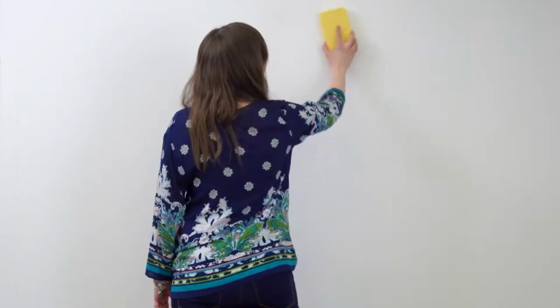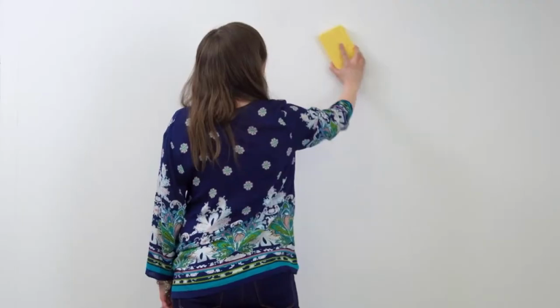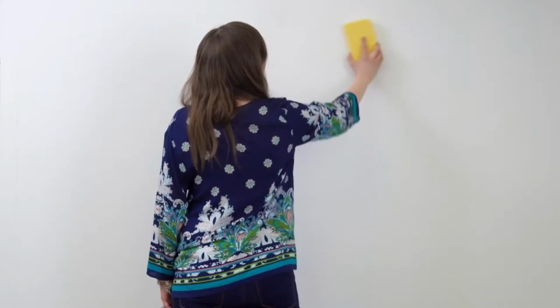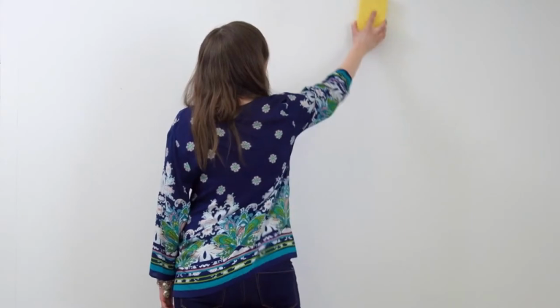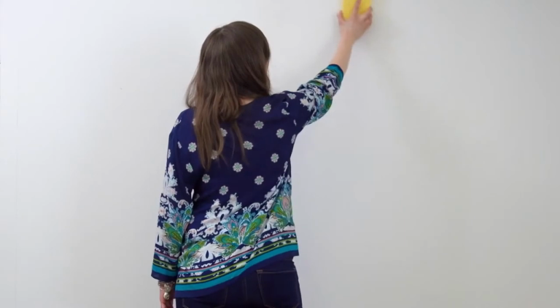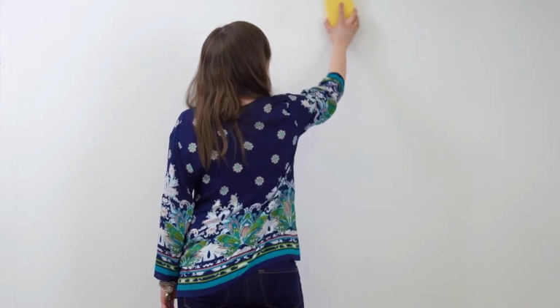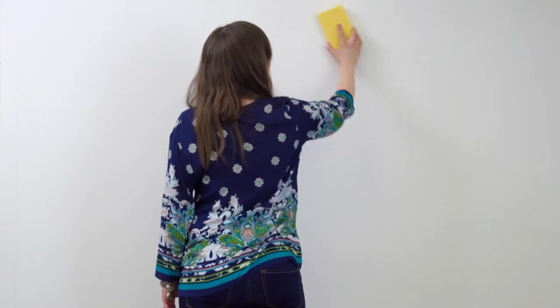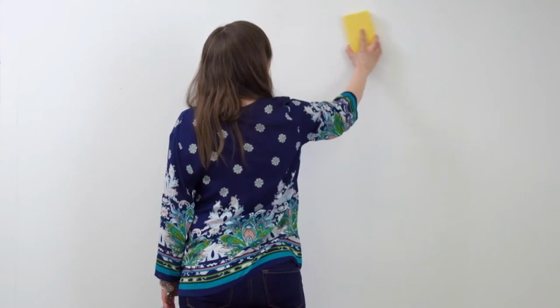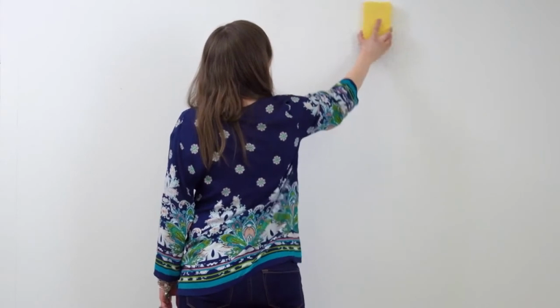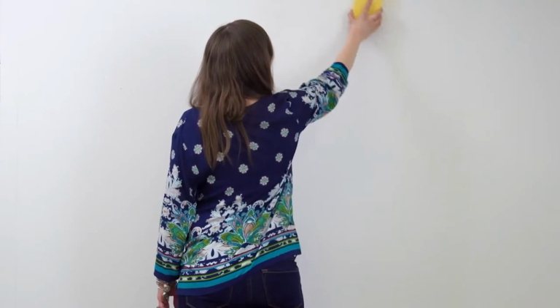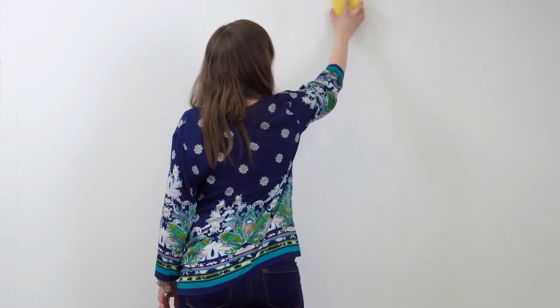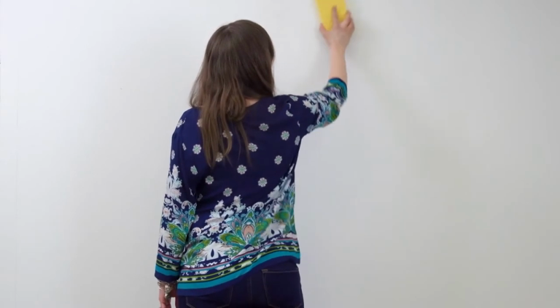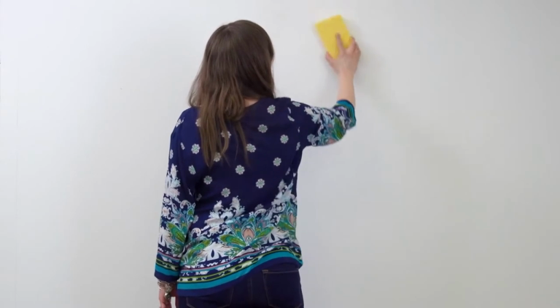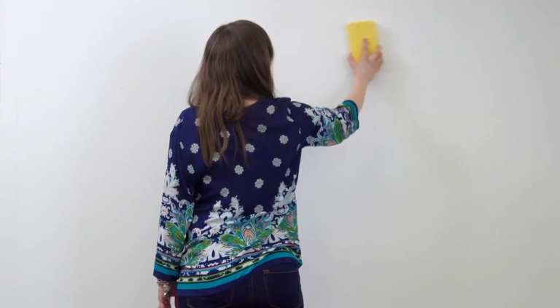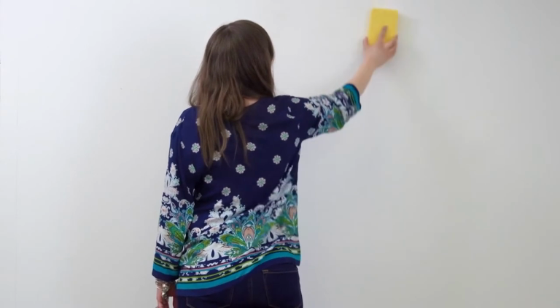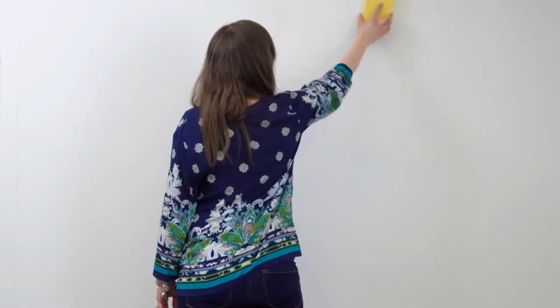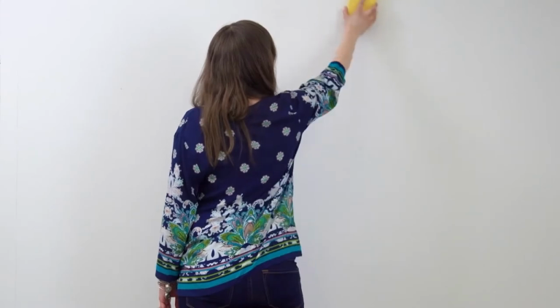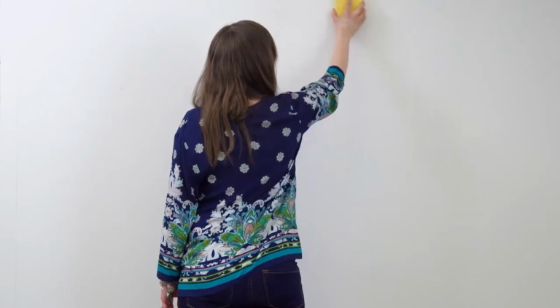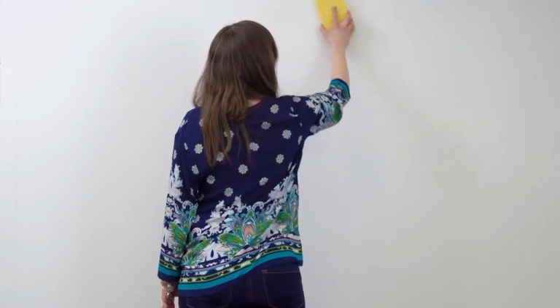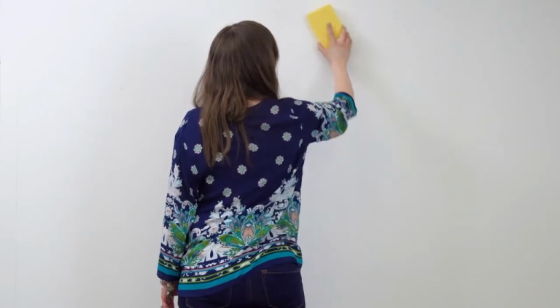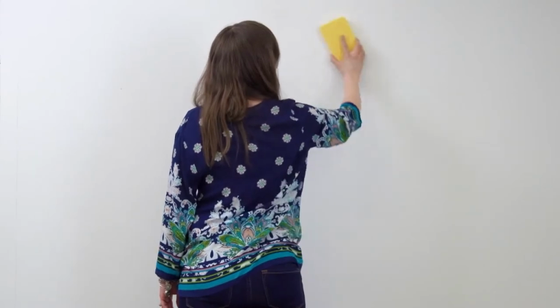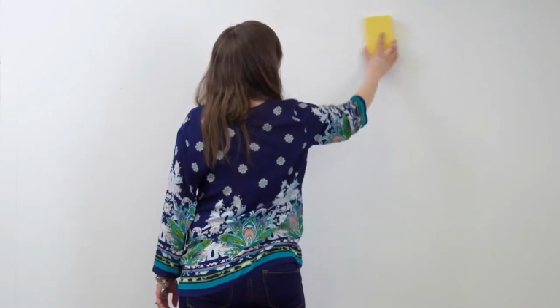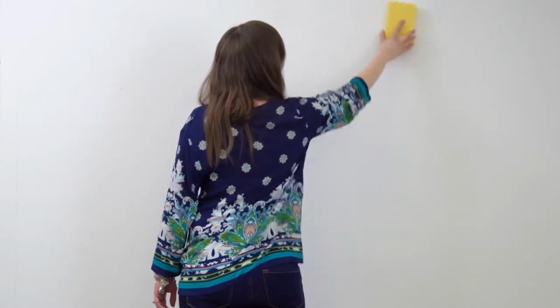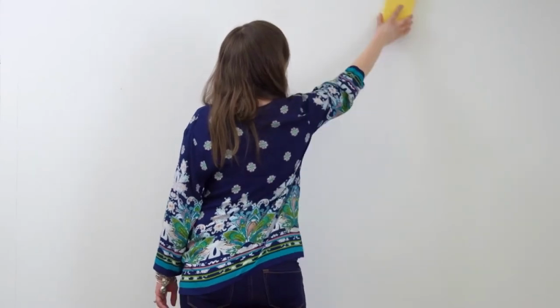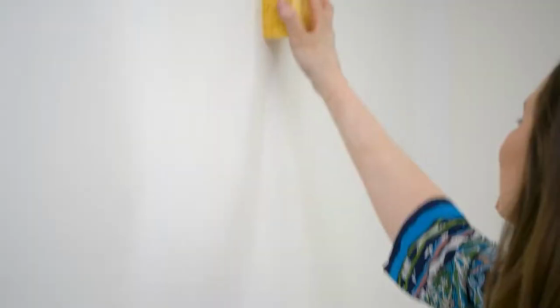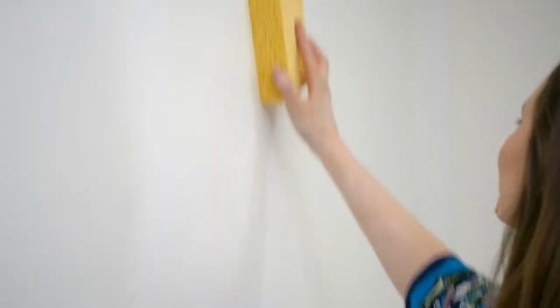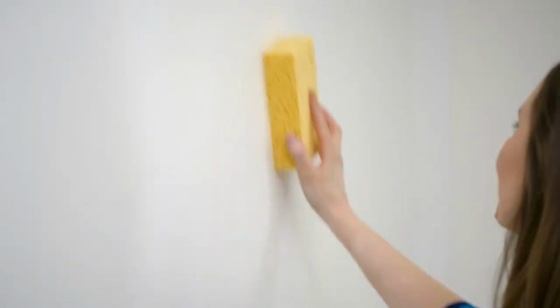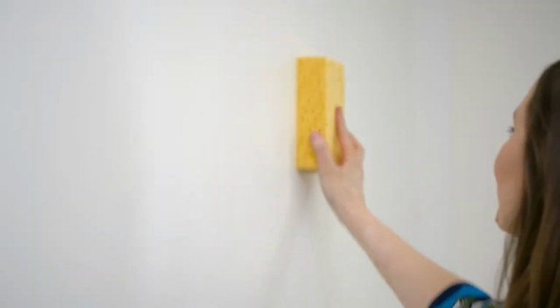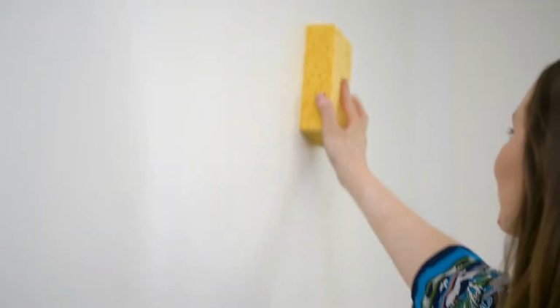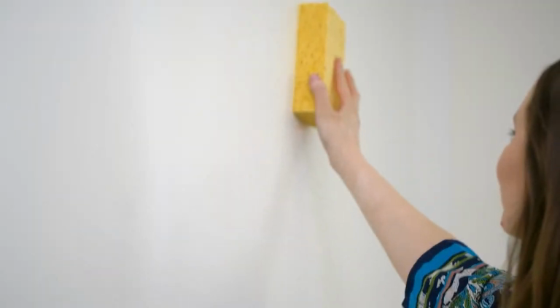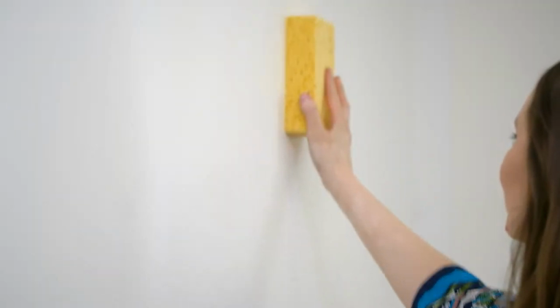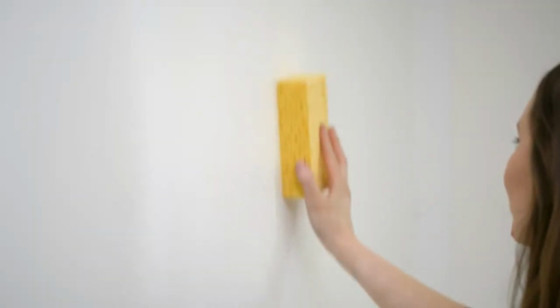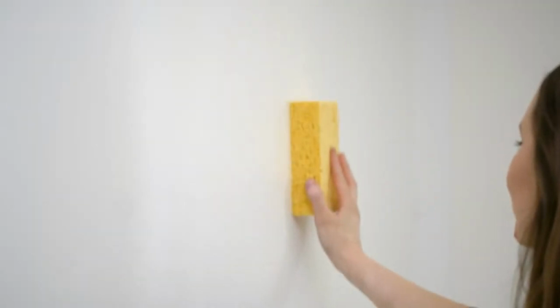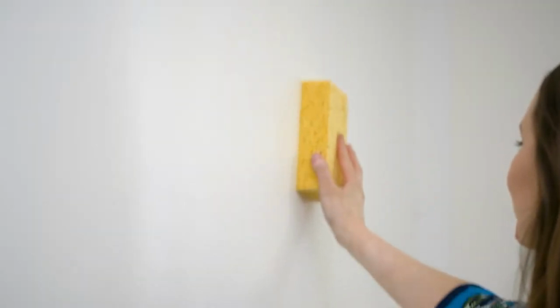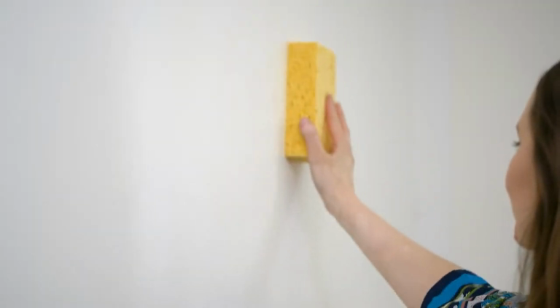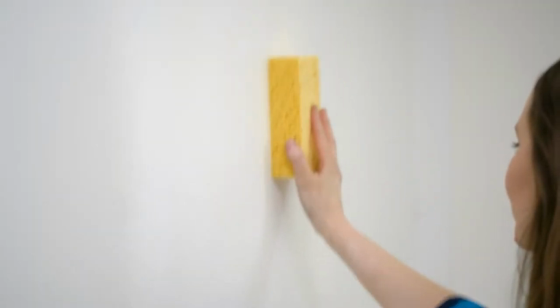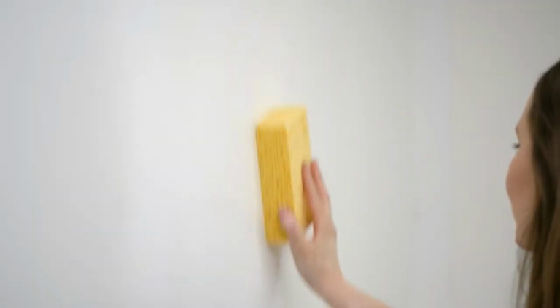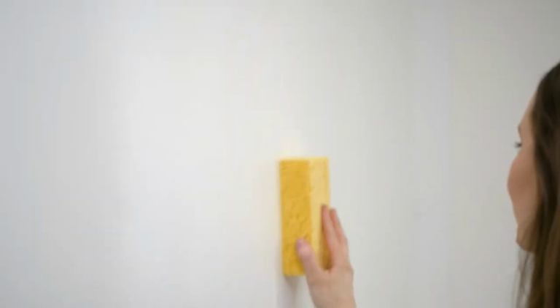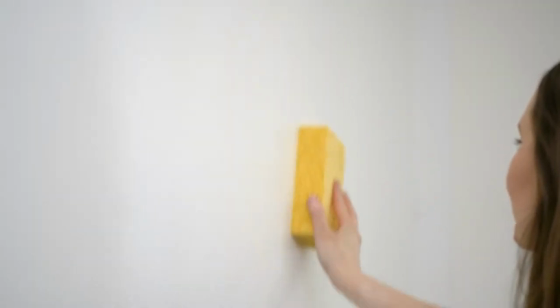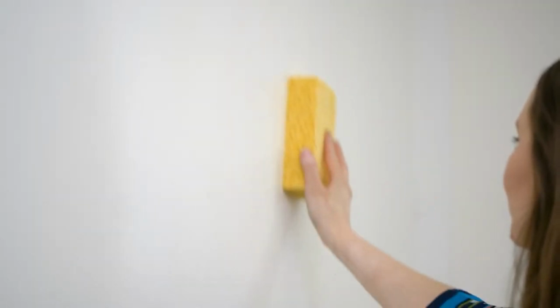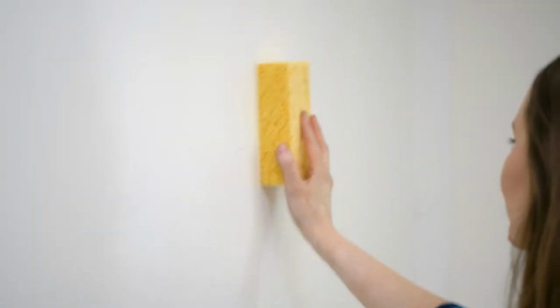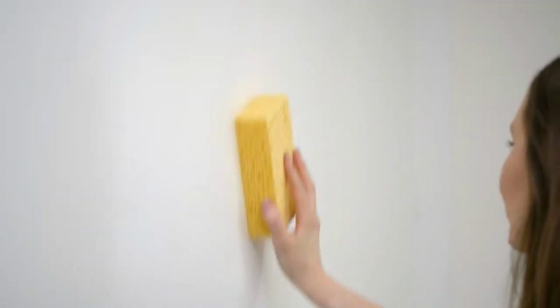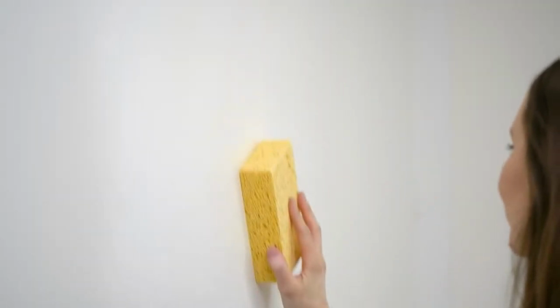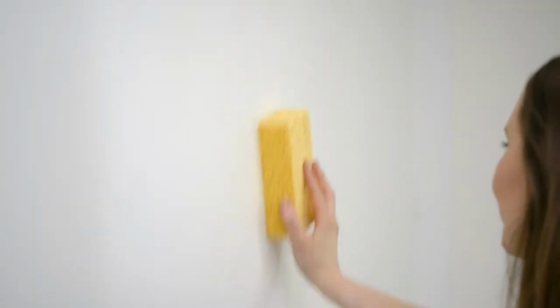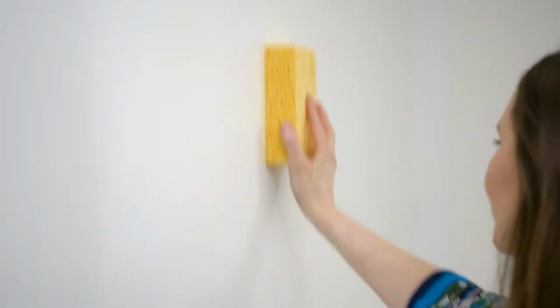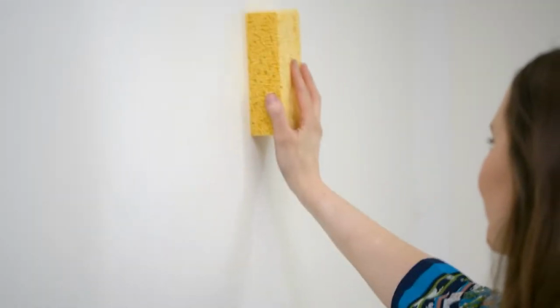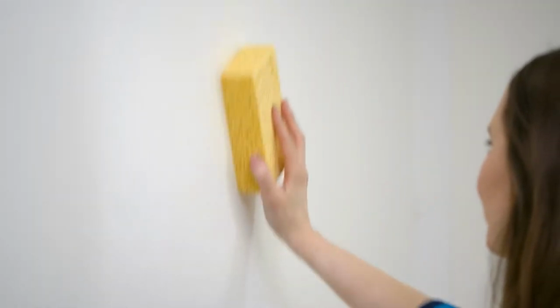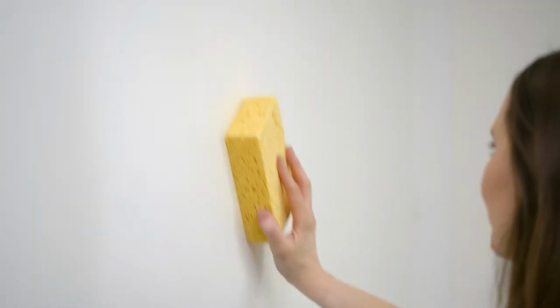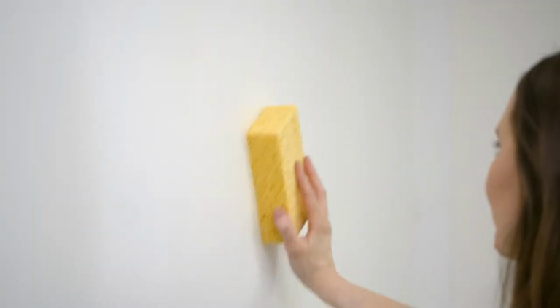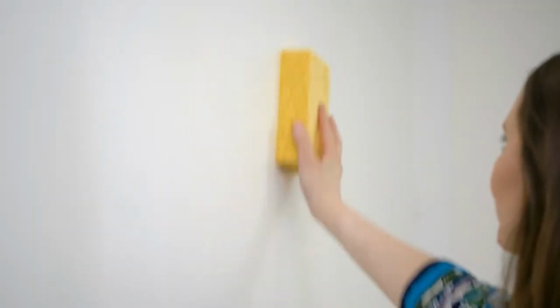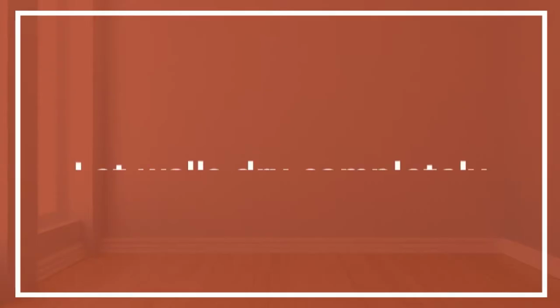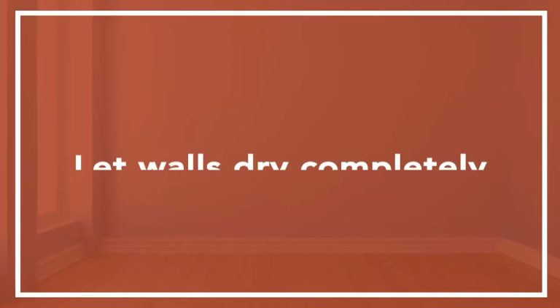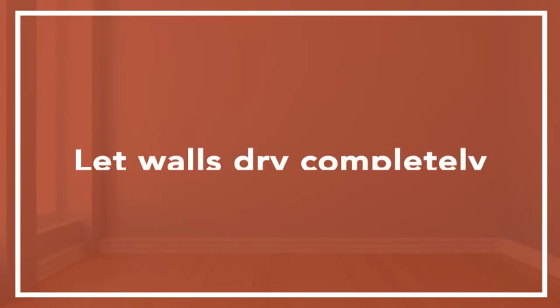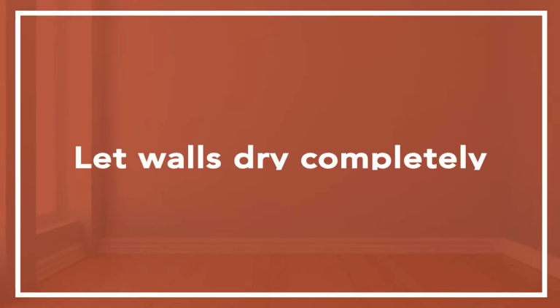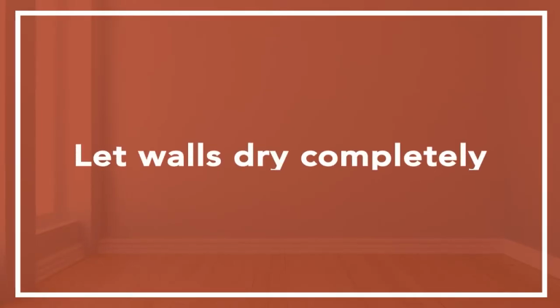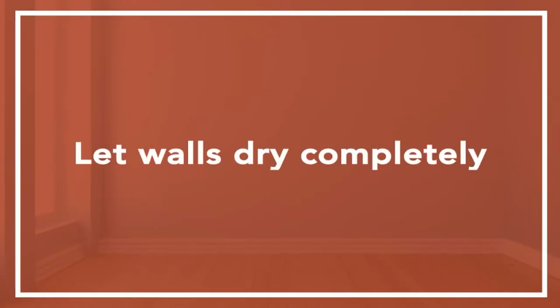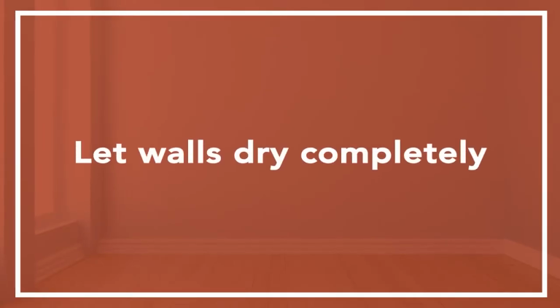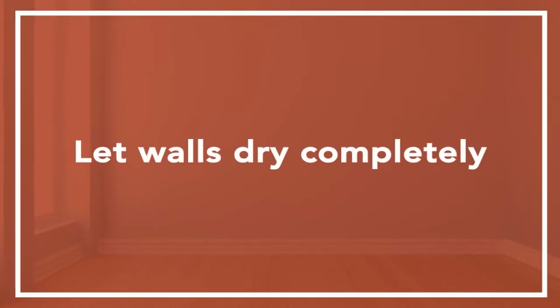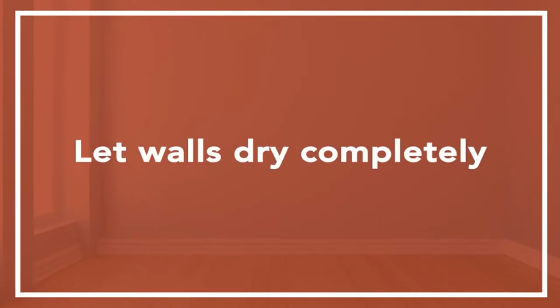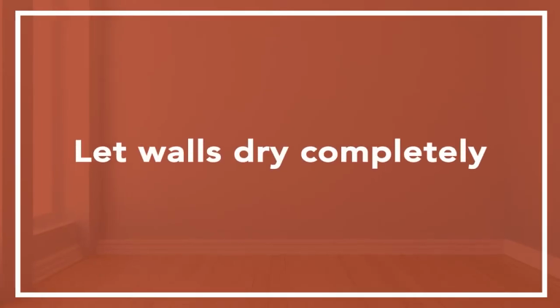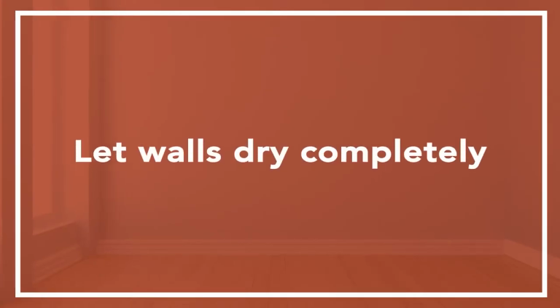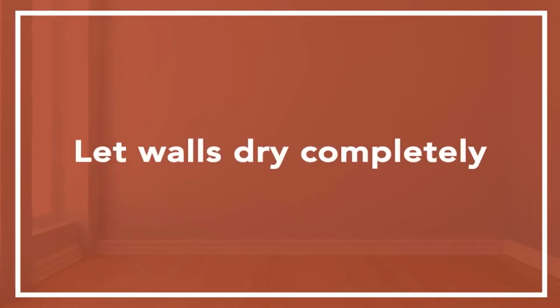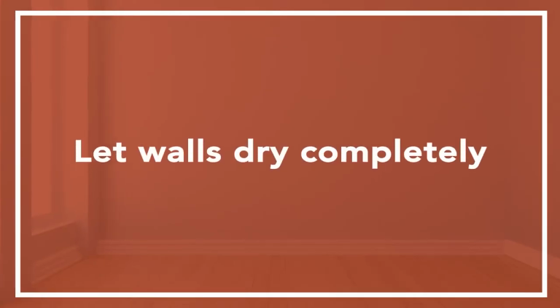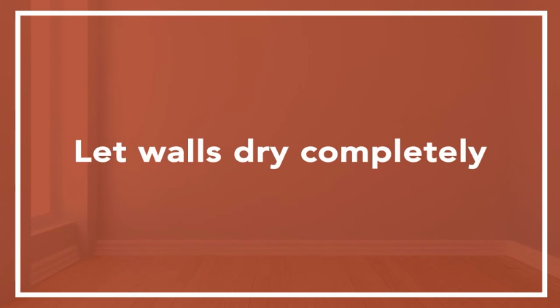Make sure your walls are free of dirt by cleaning them with a clean wet sponge or clean cloth. Let your walls dry completely.